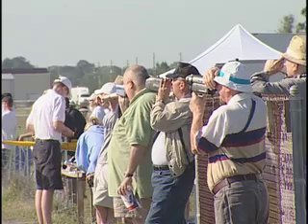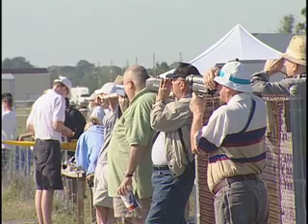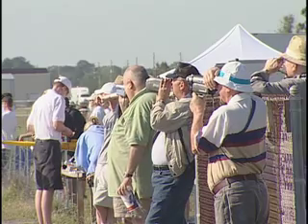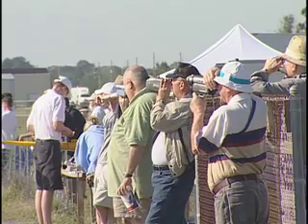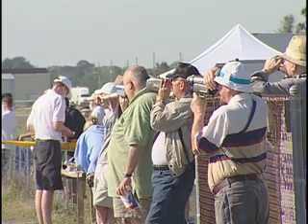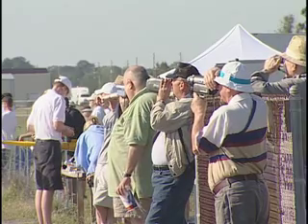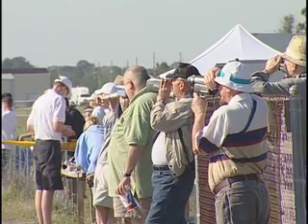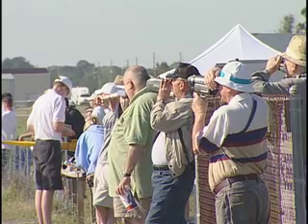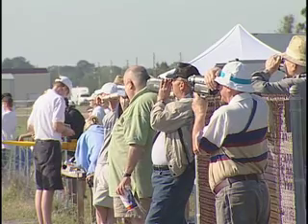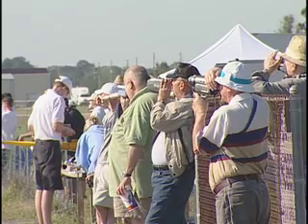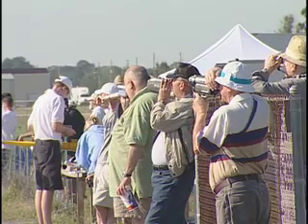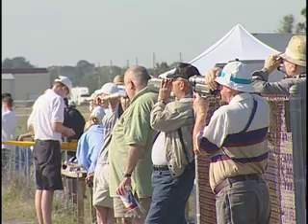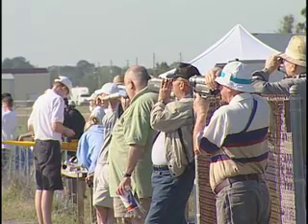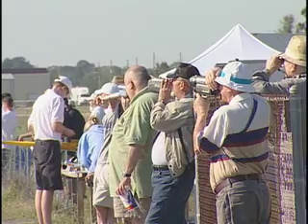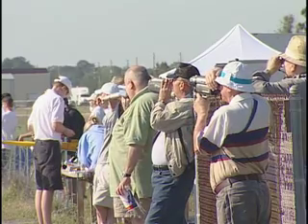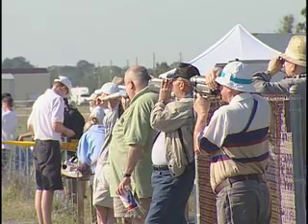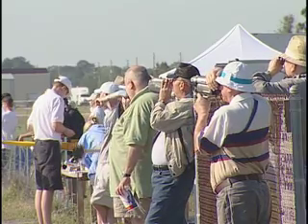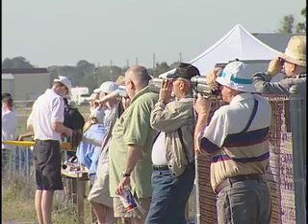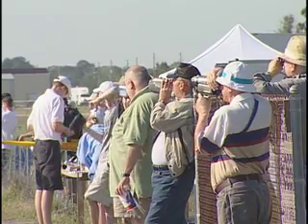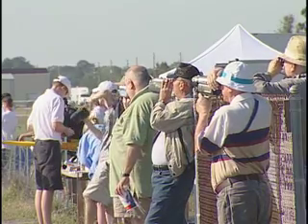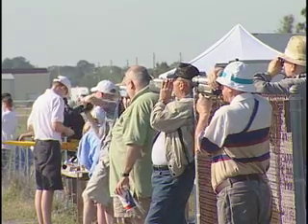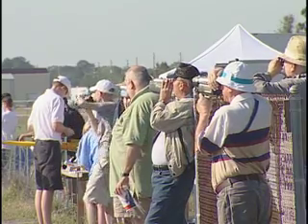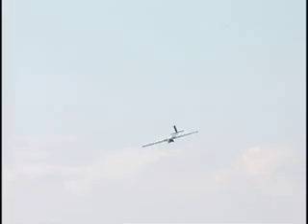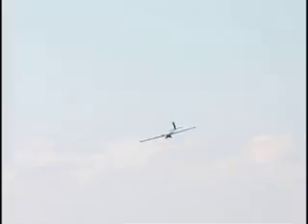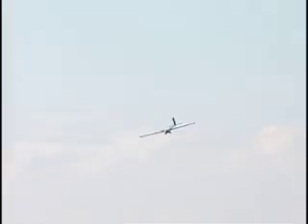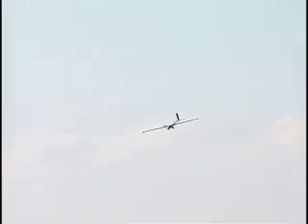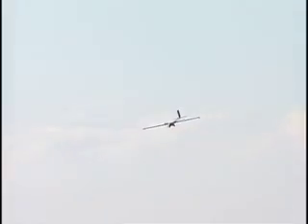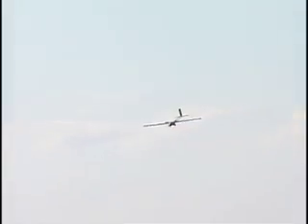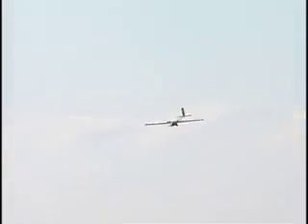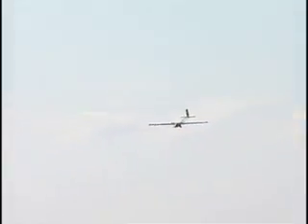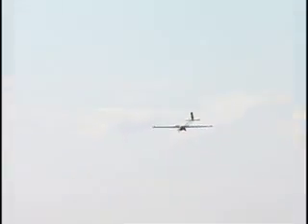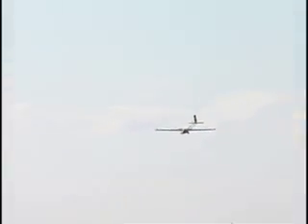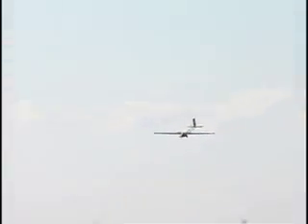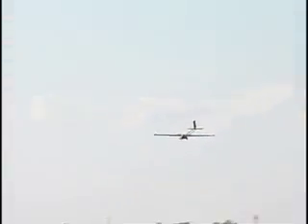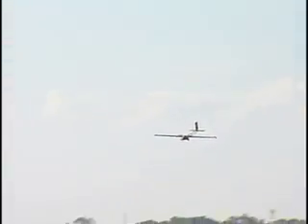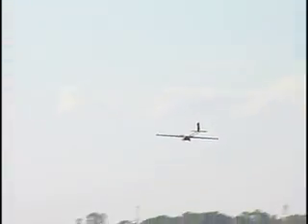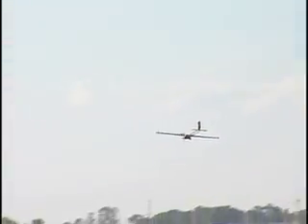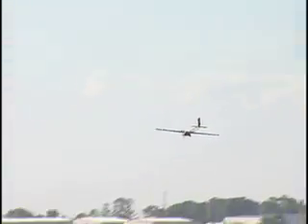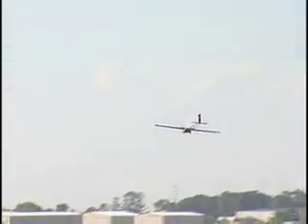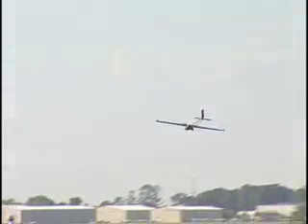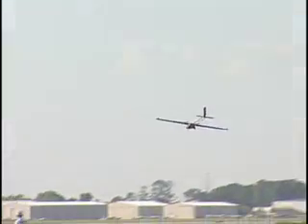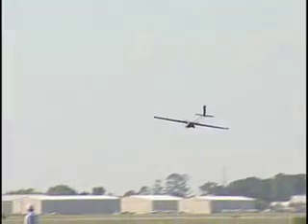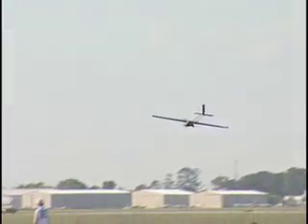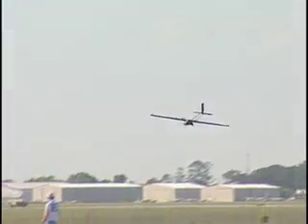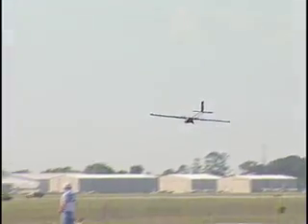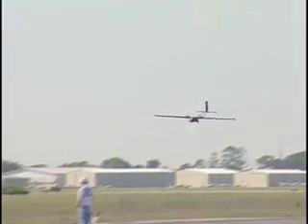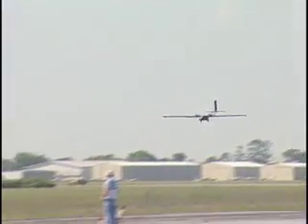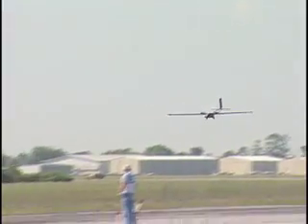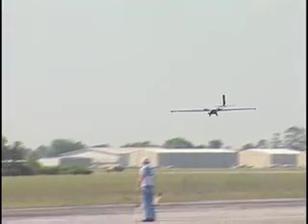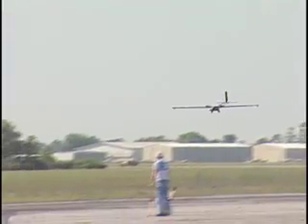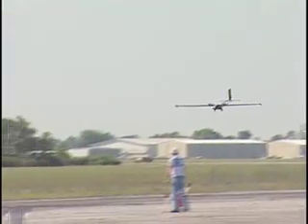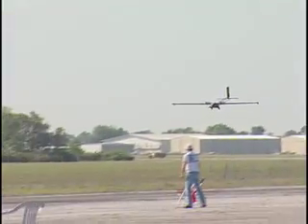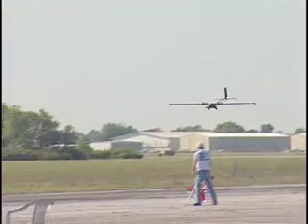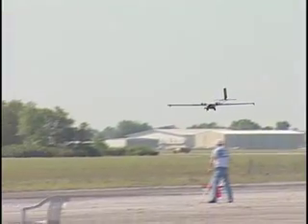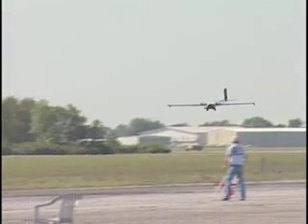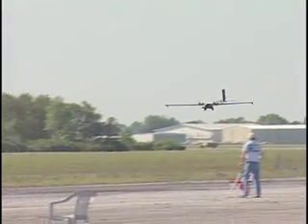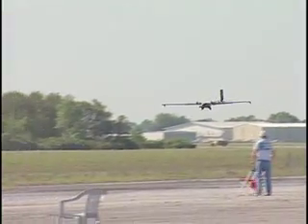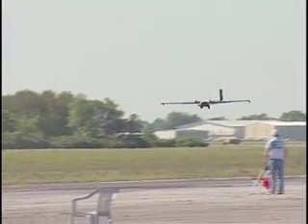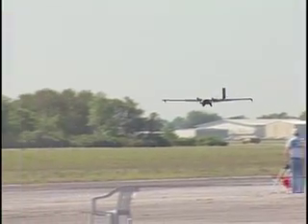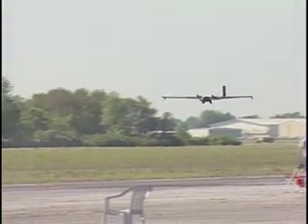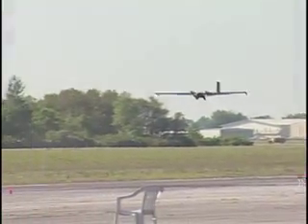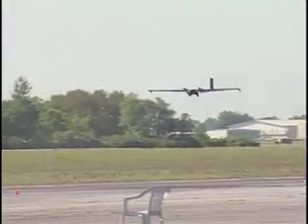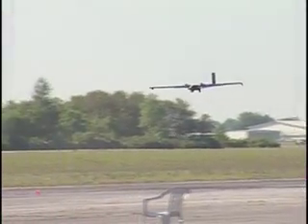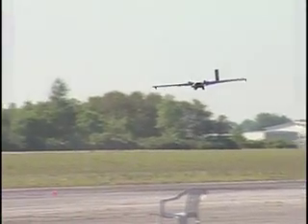That's a nice flight, man. Go farther, go farther!